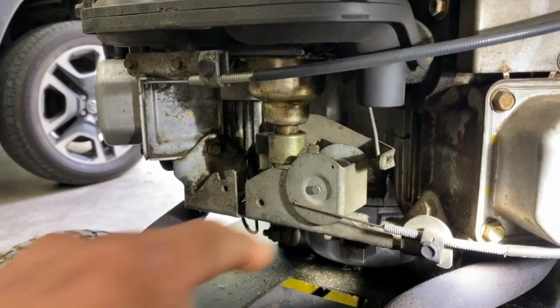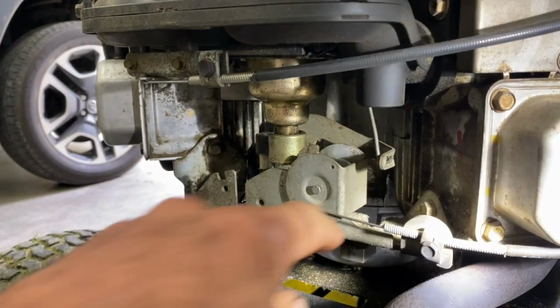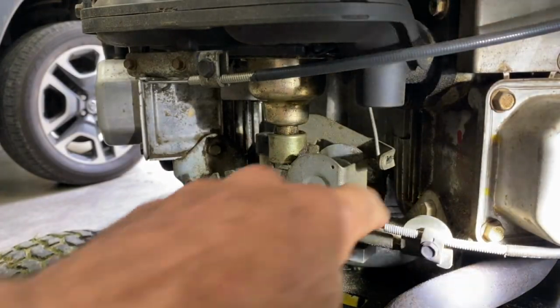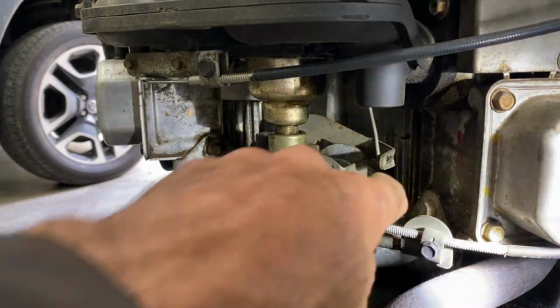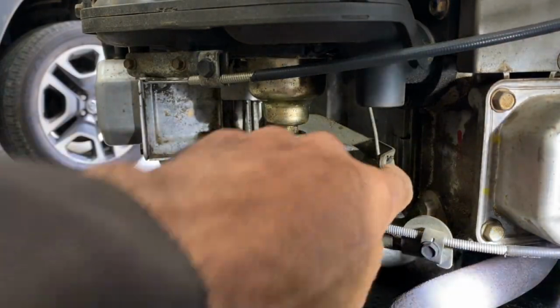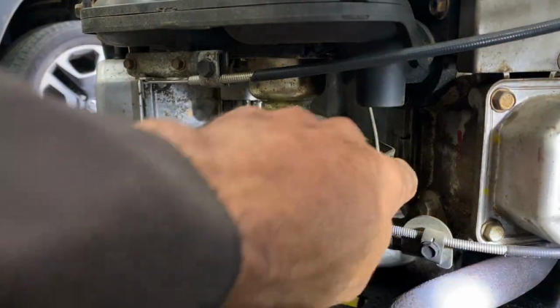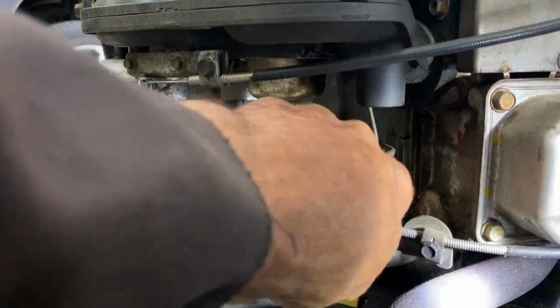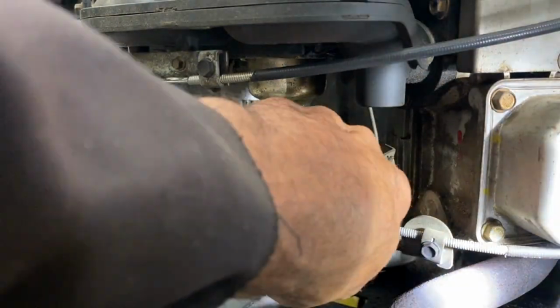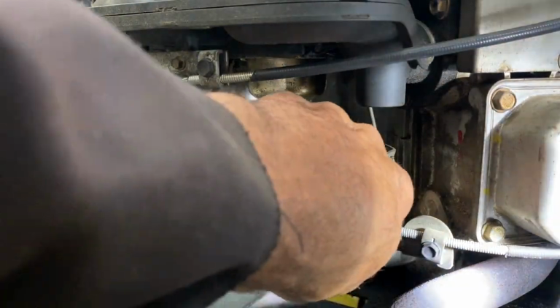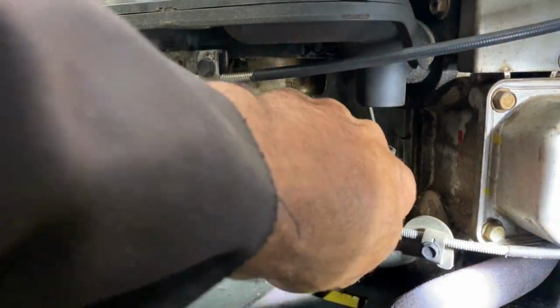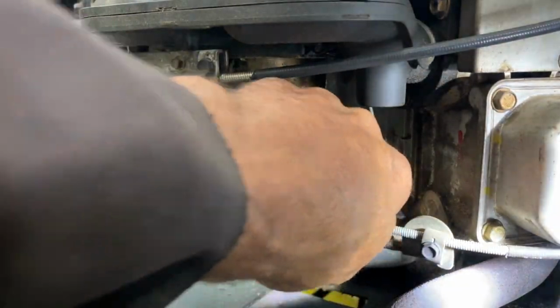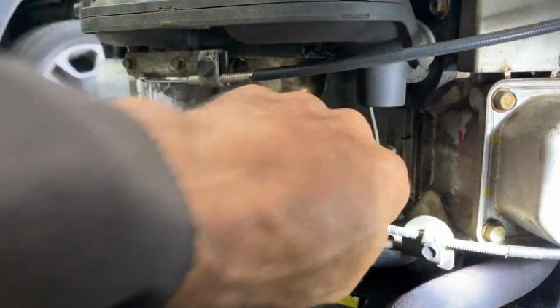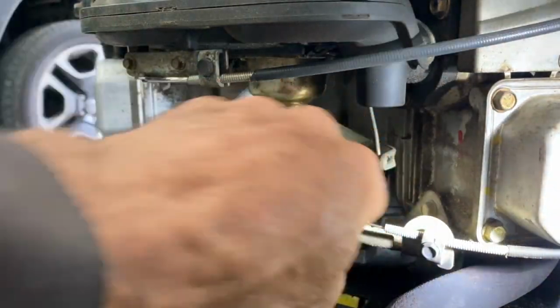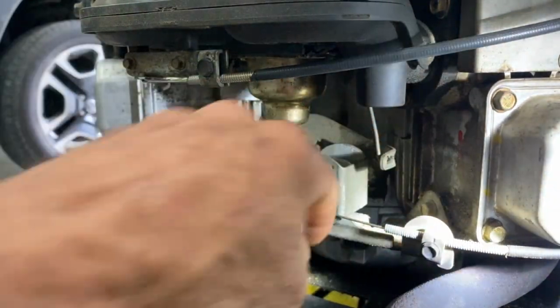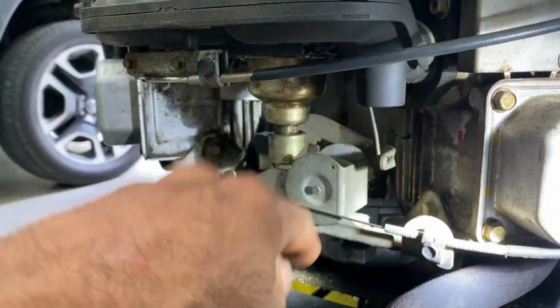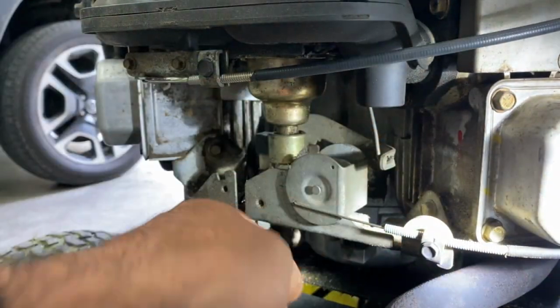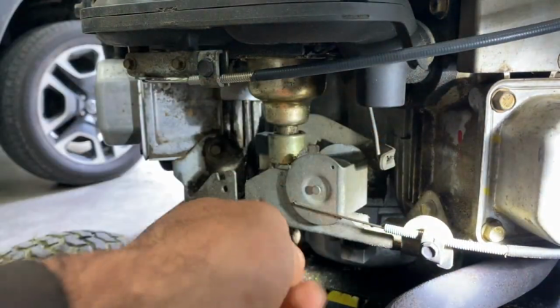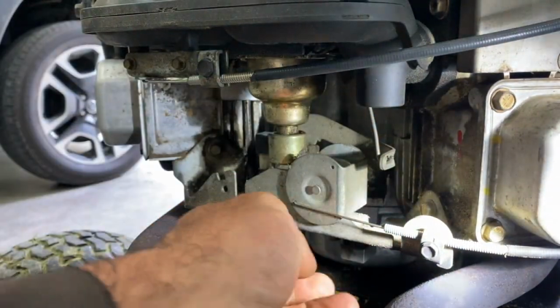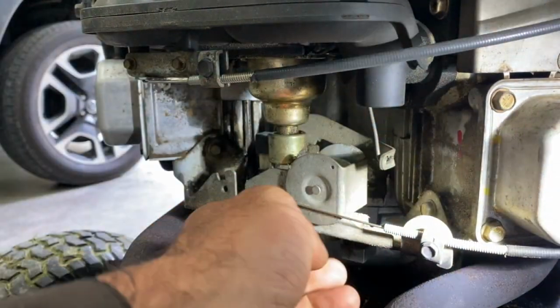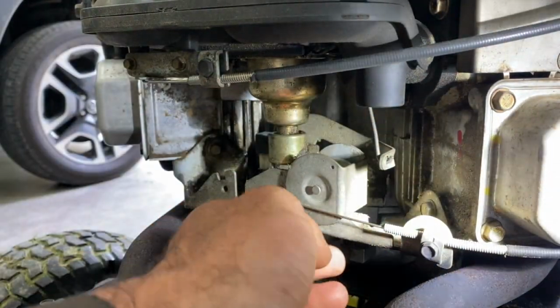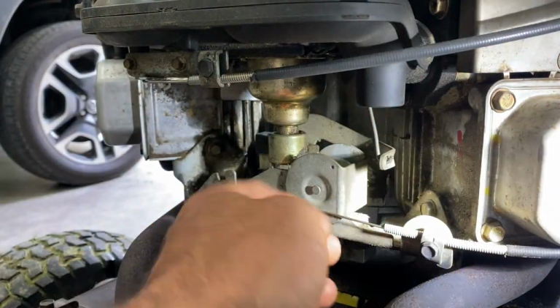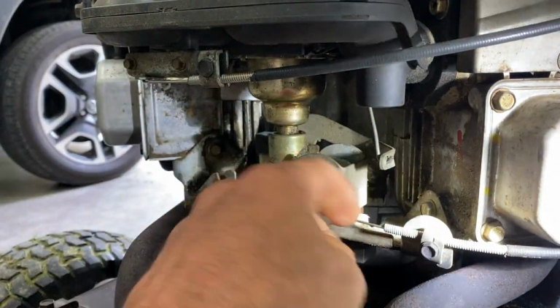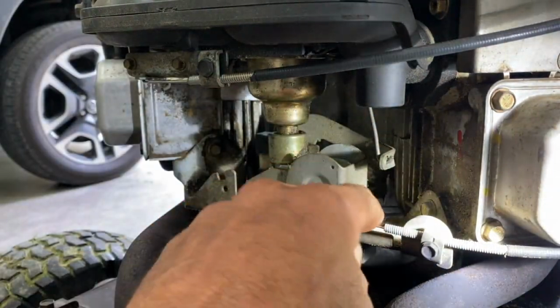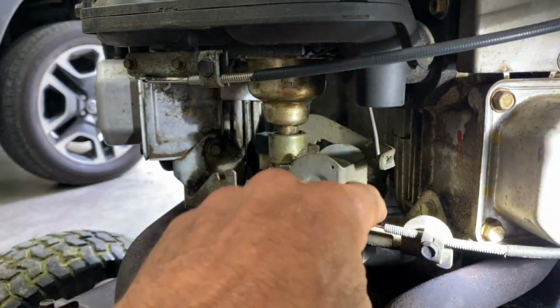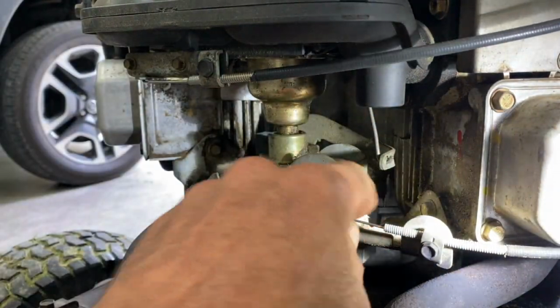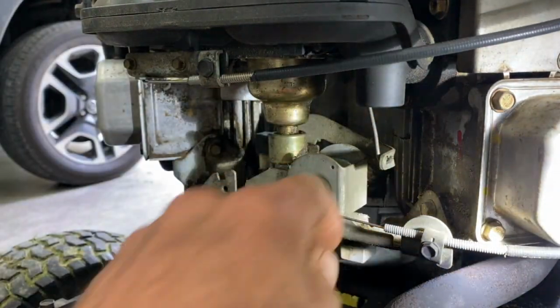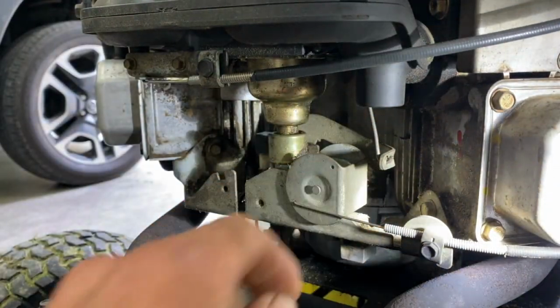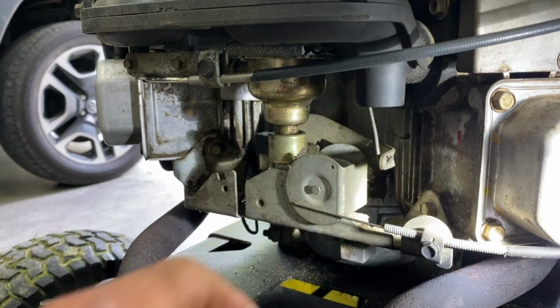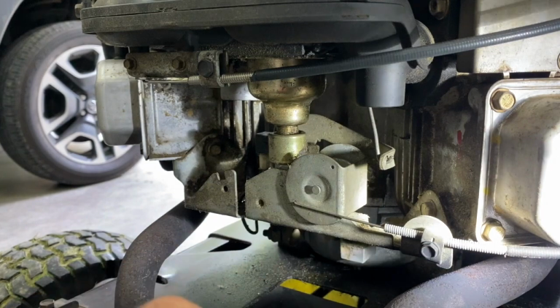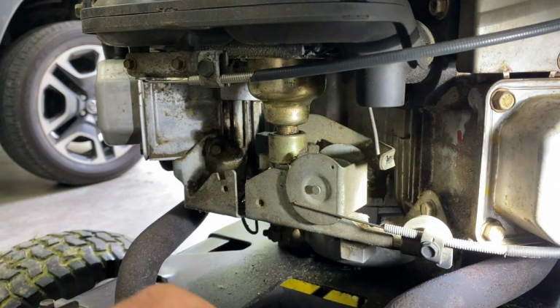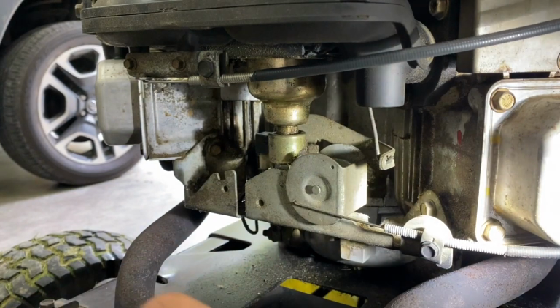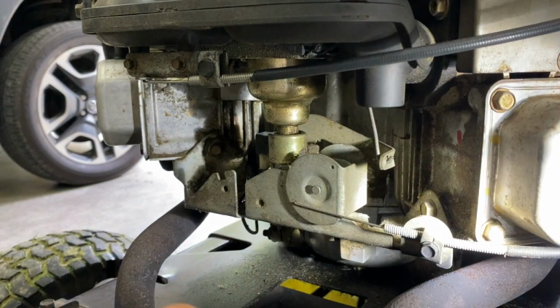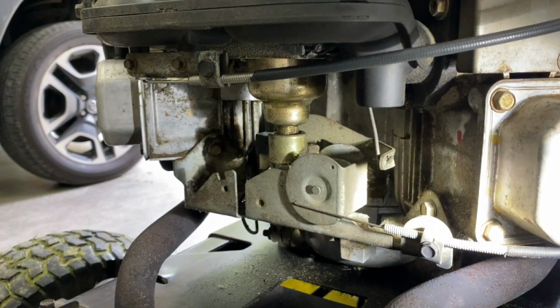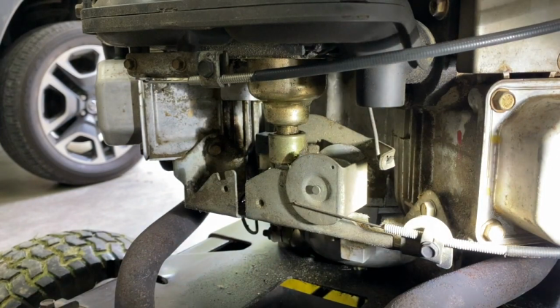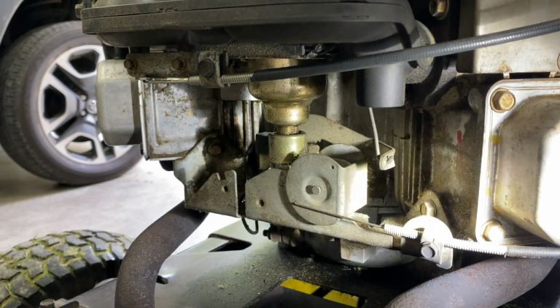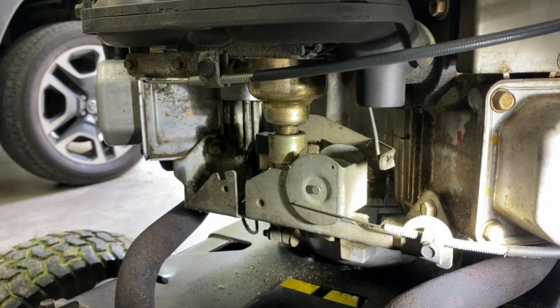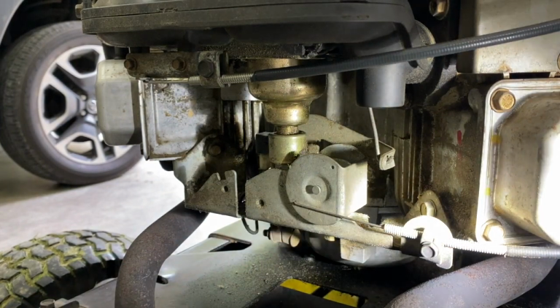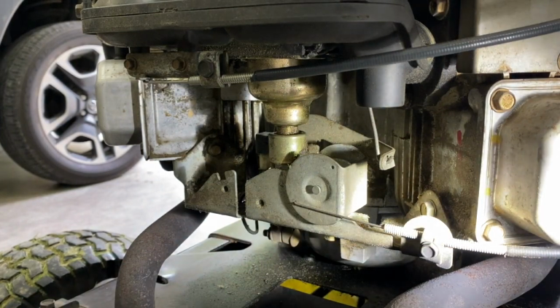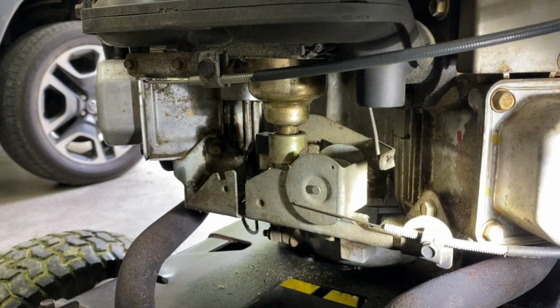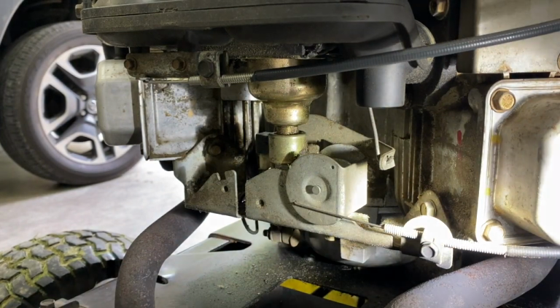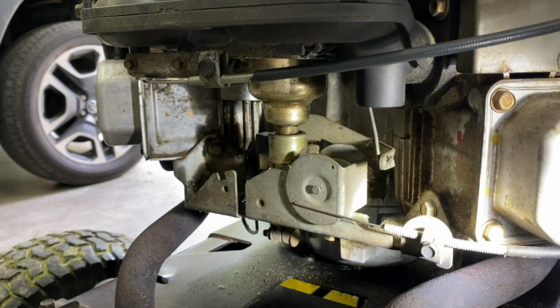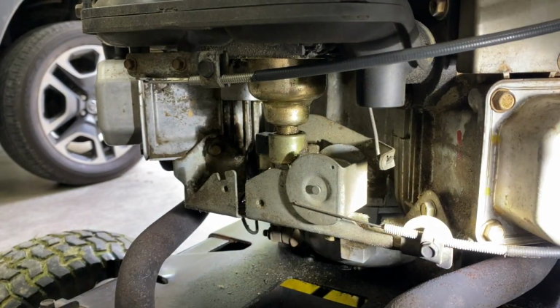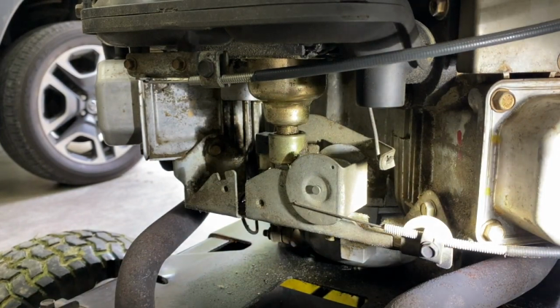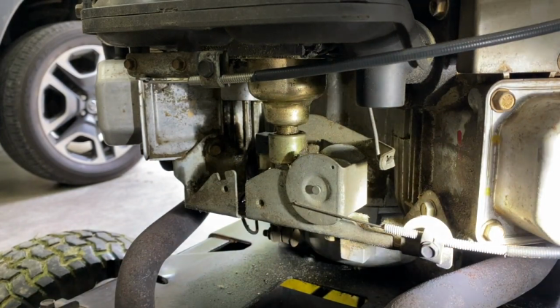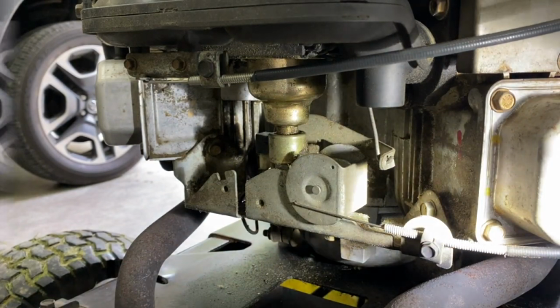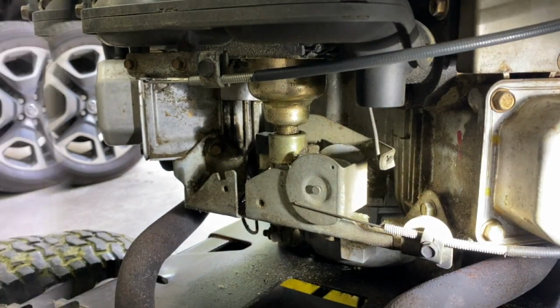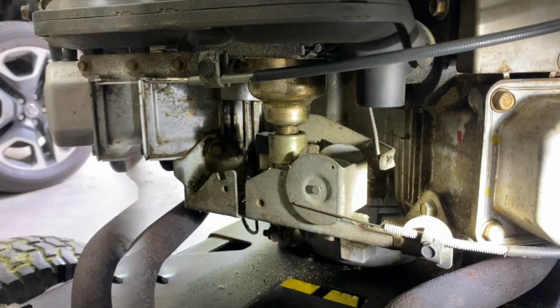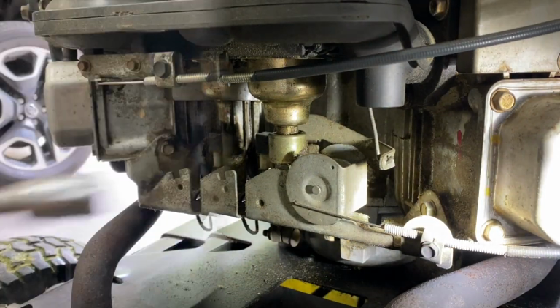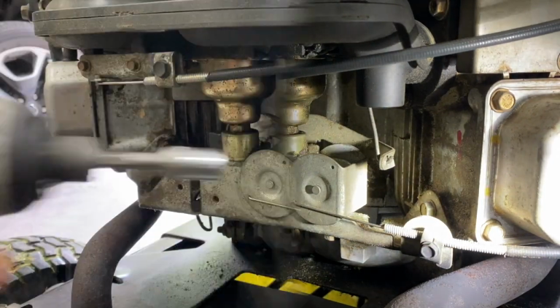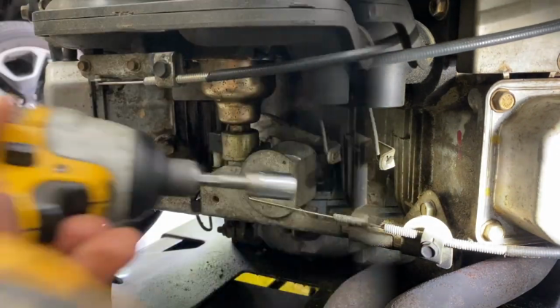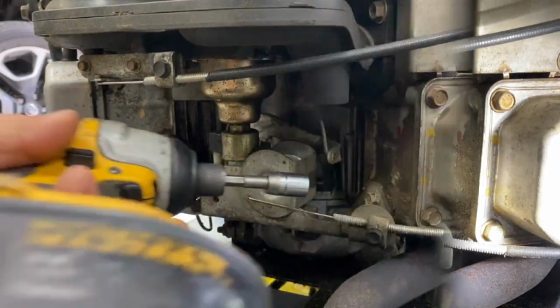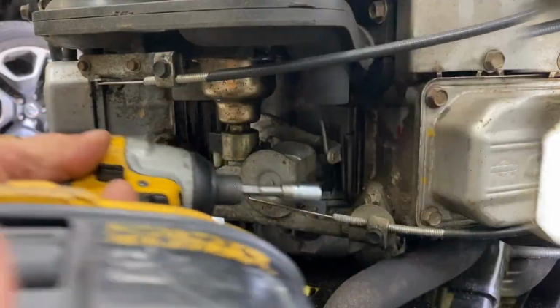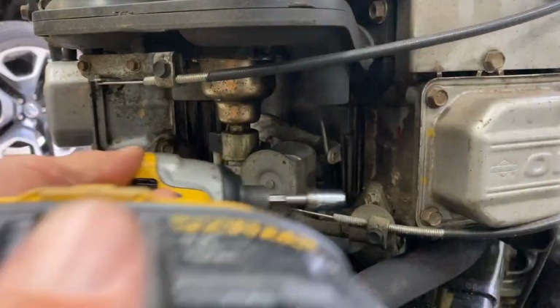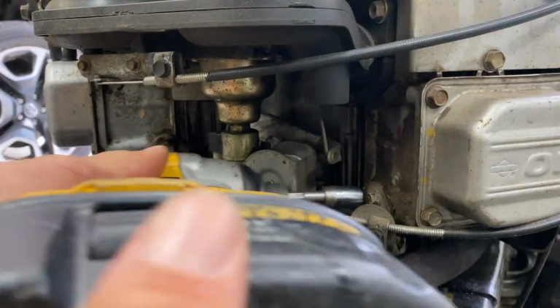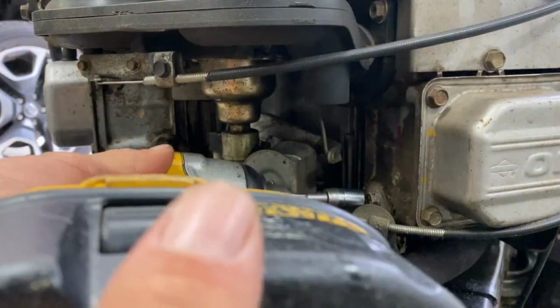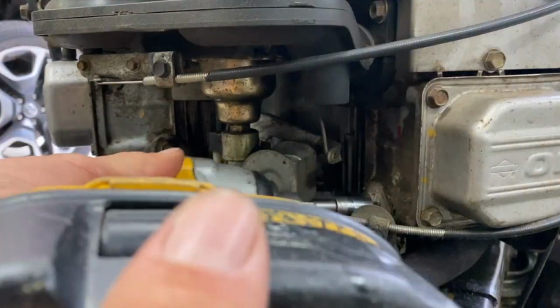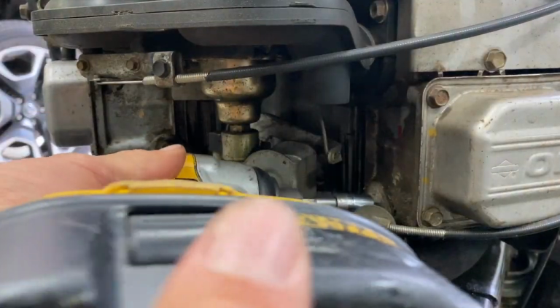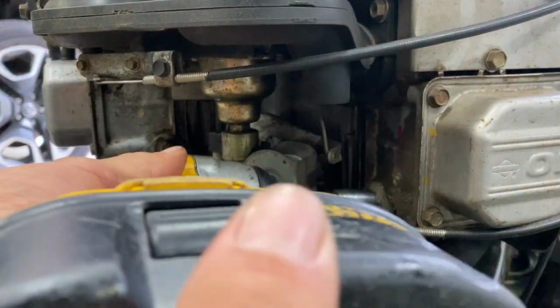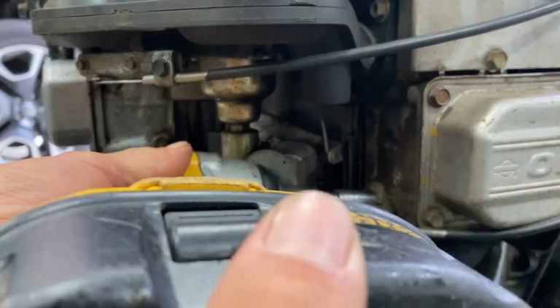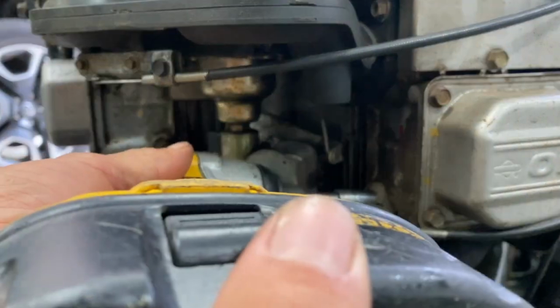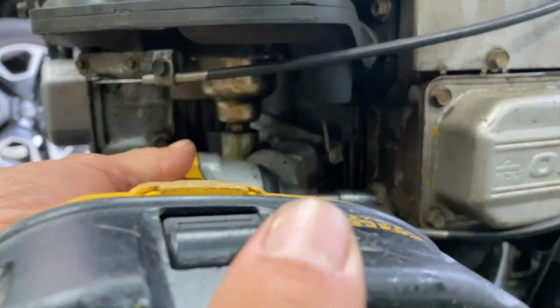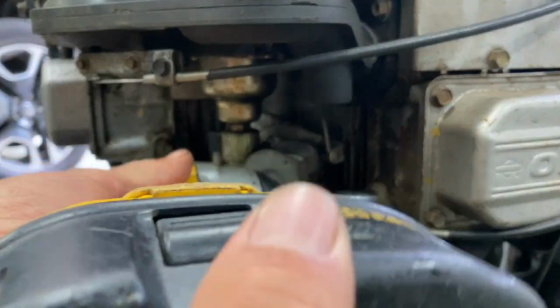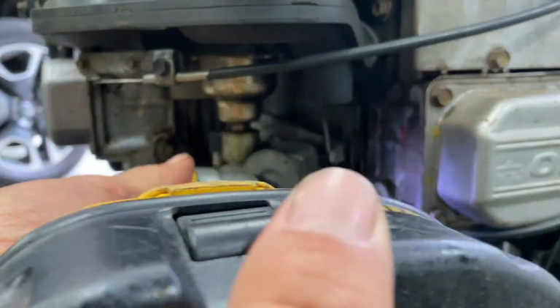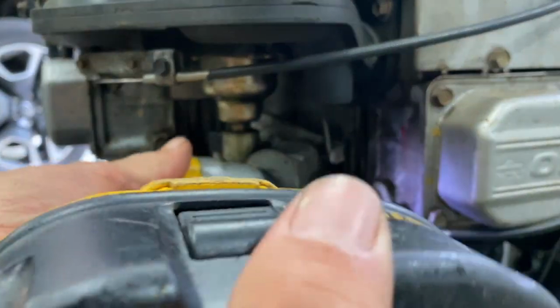There's a spring right behind there. You've got to adjust it — you just can't get at it from here. Let's just slack this off.